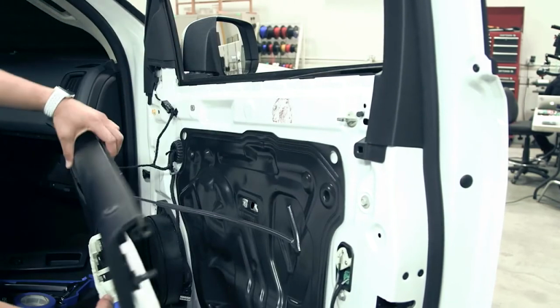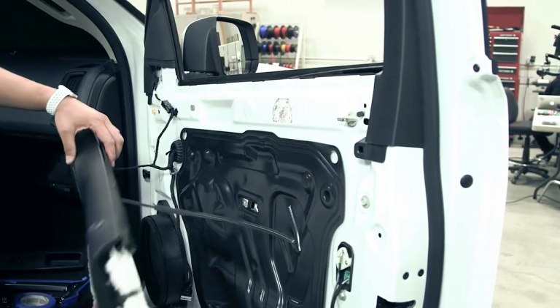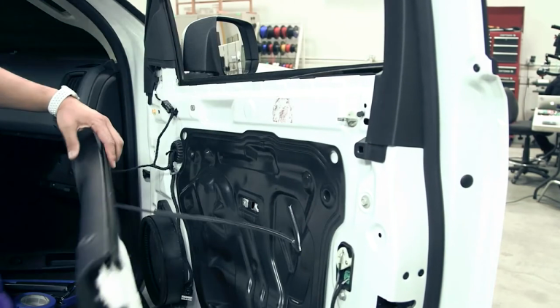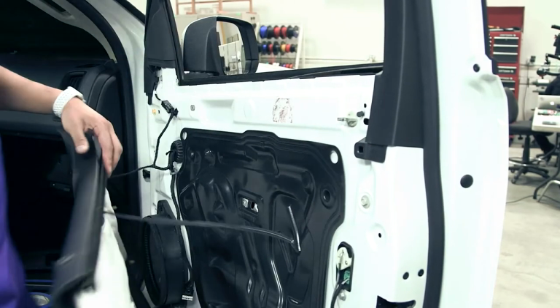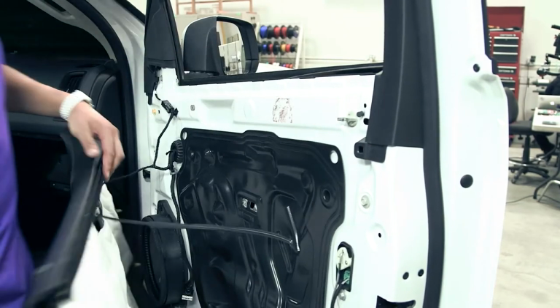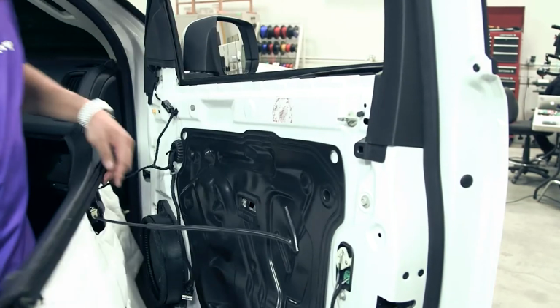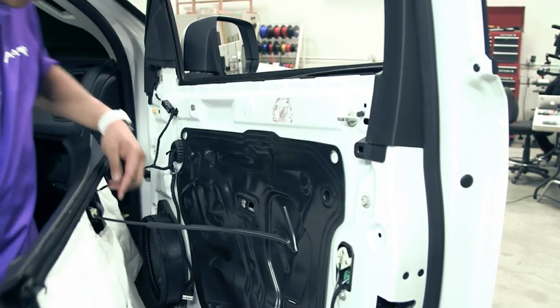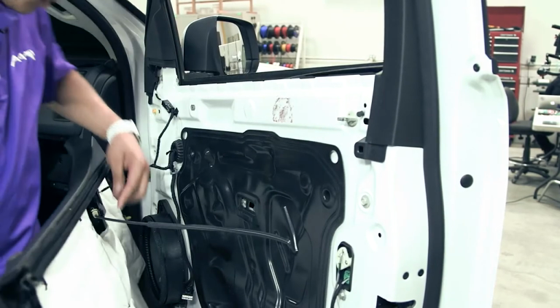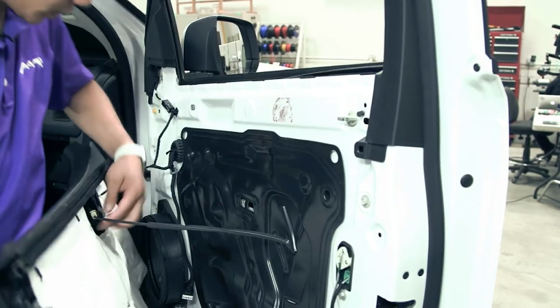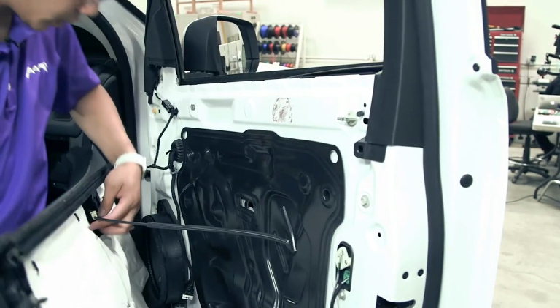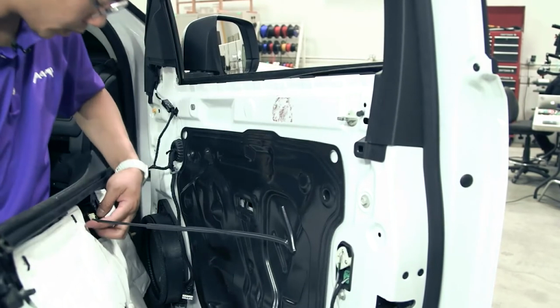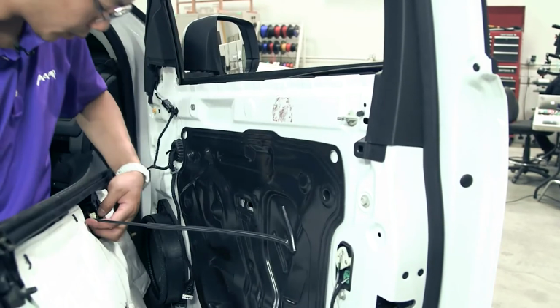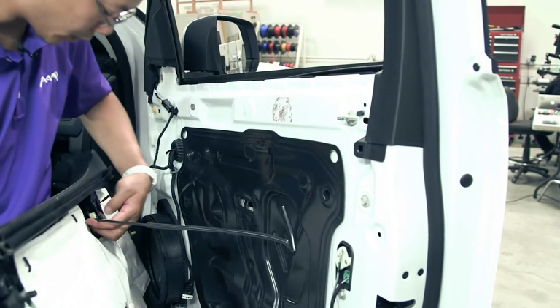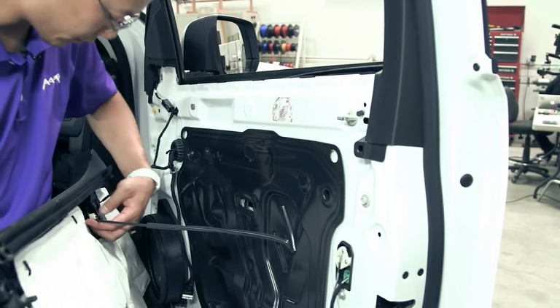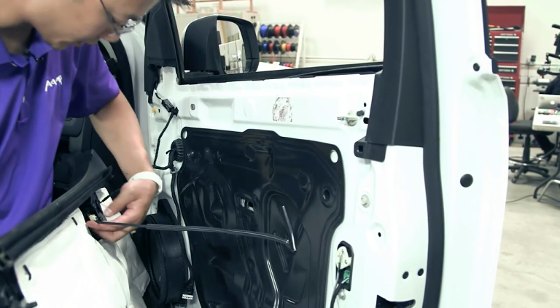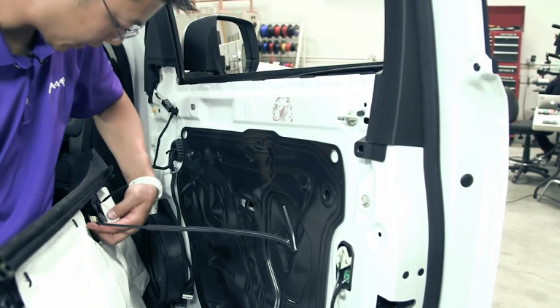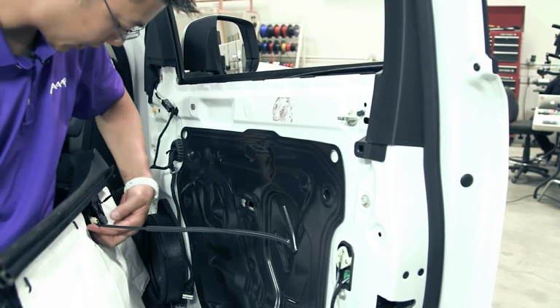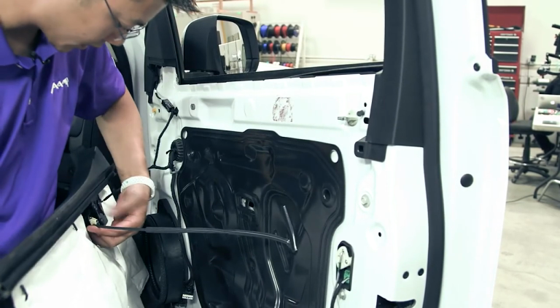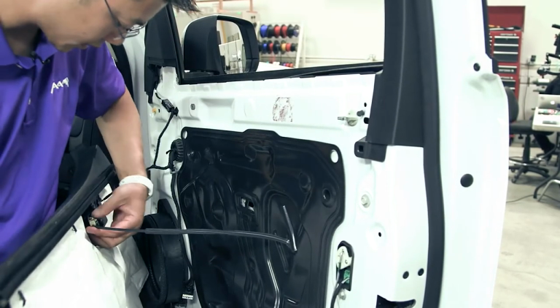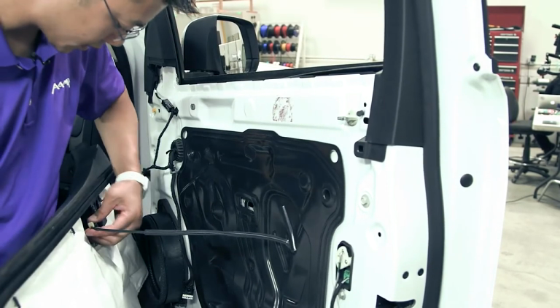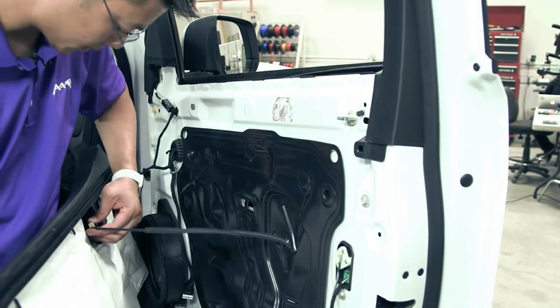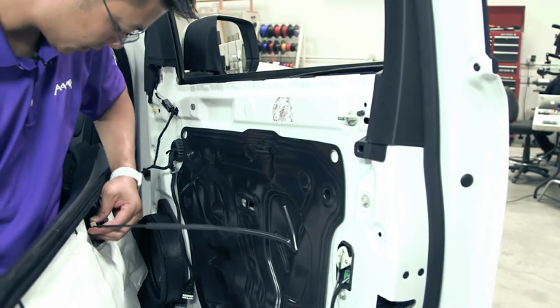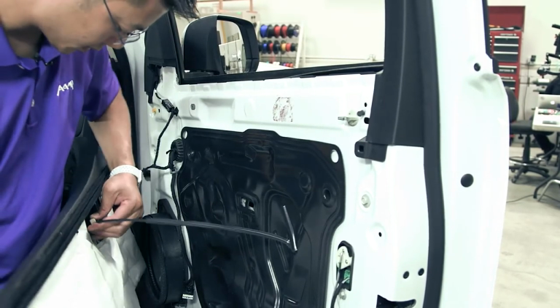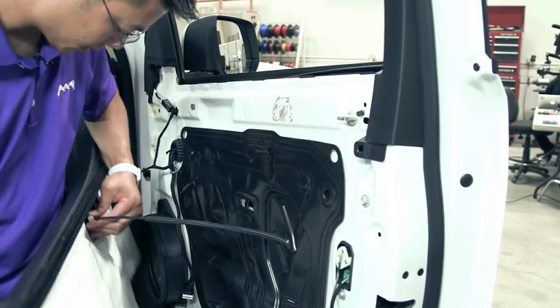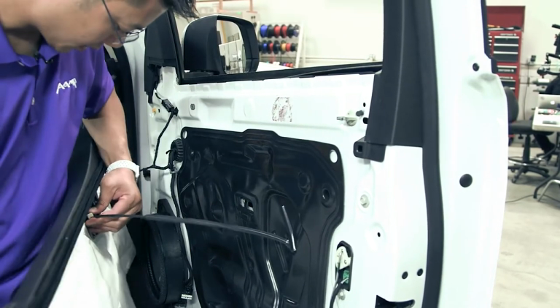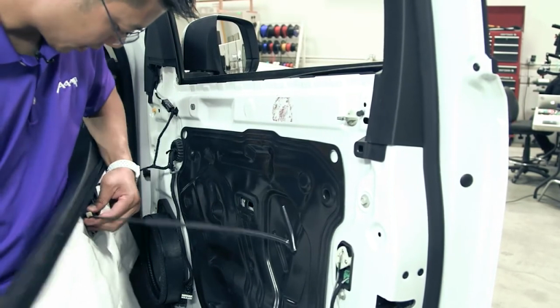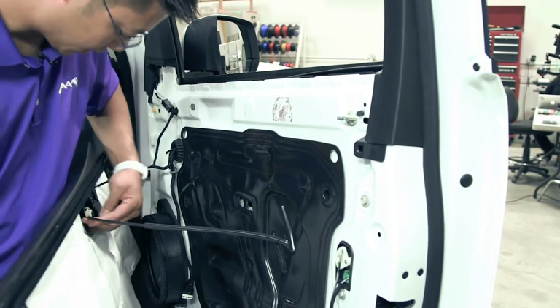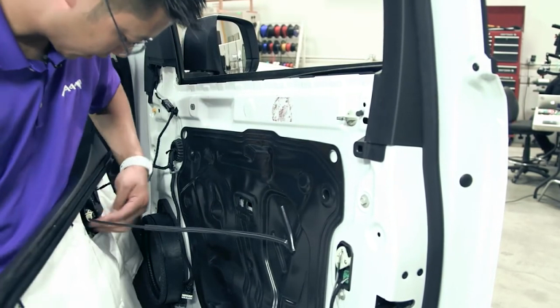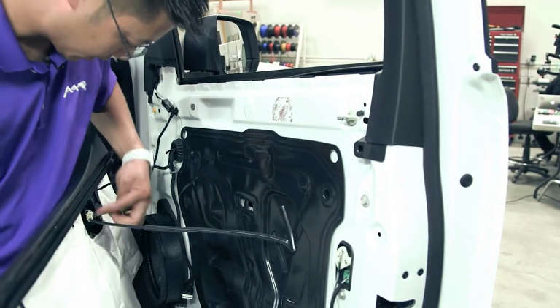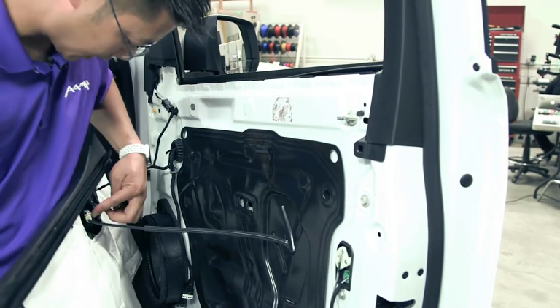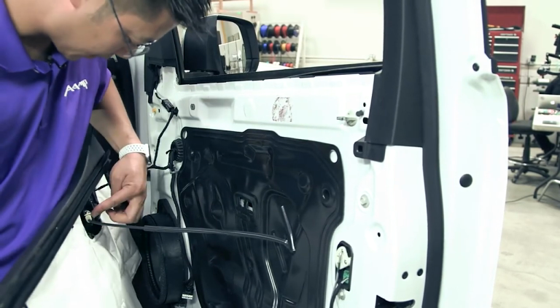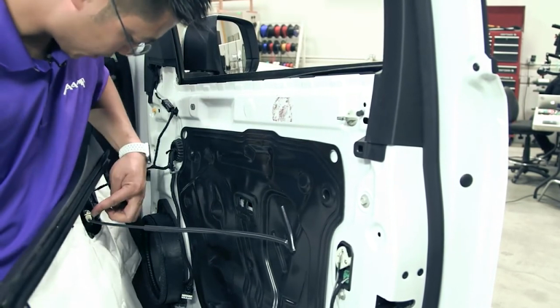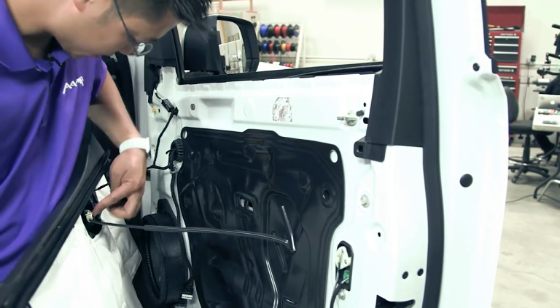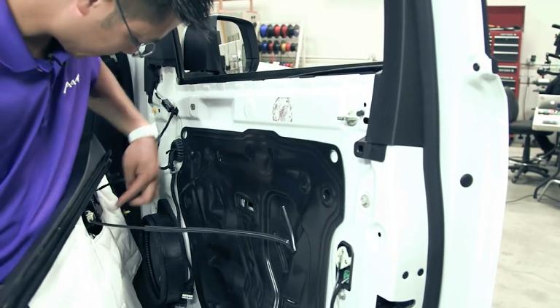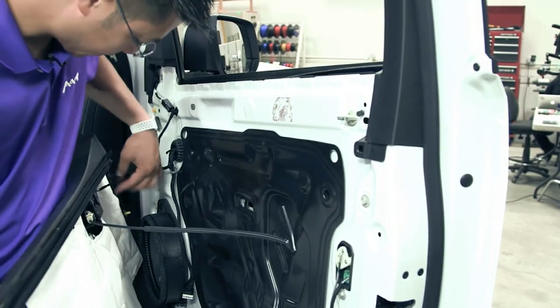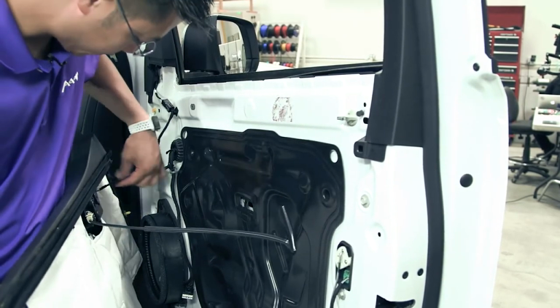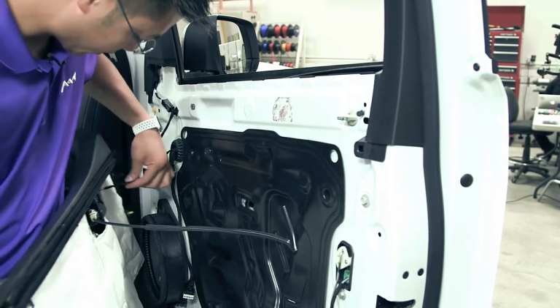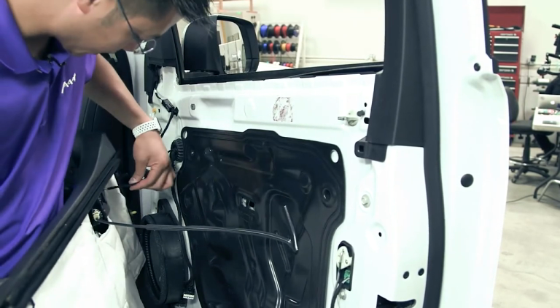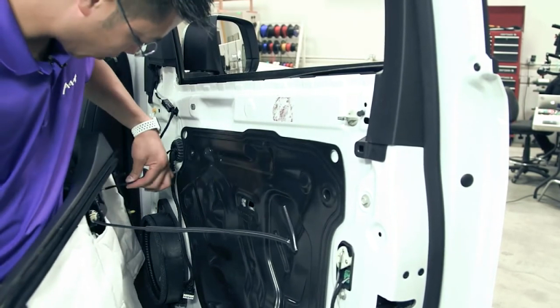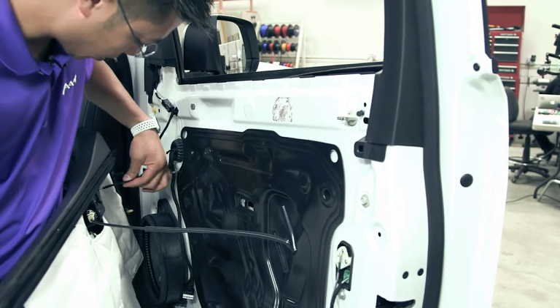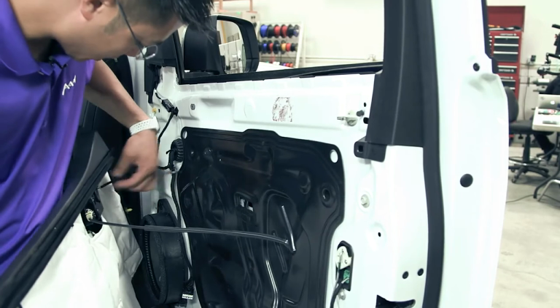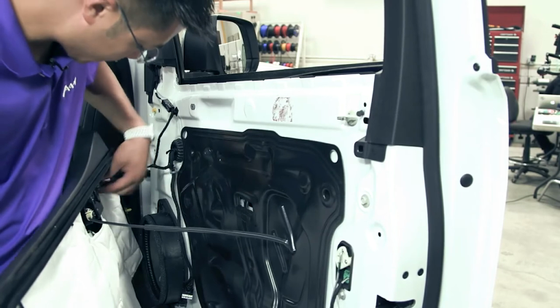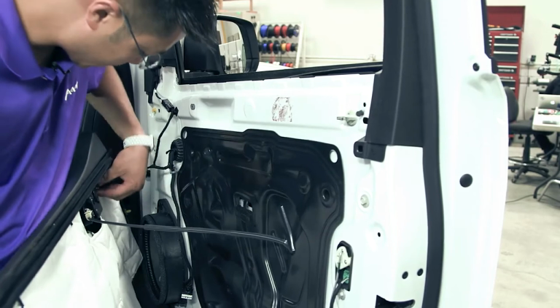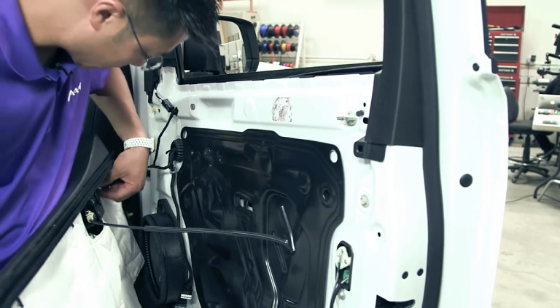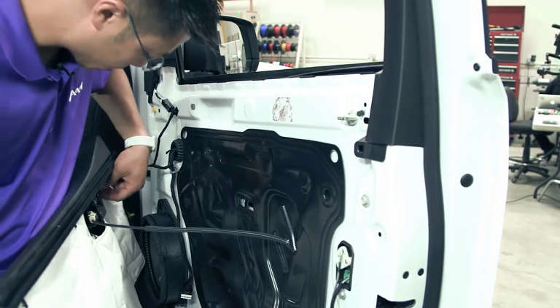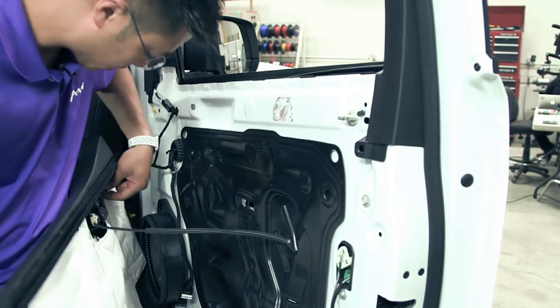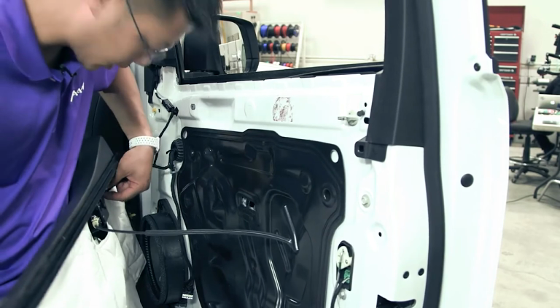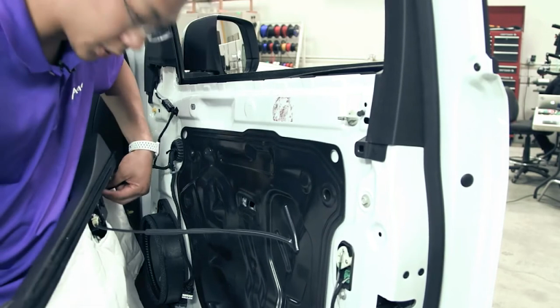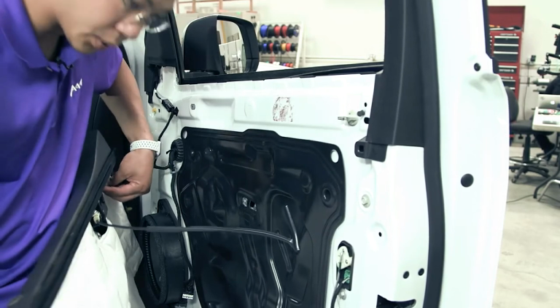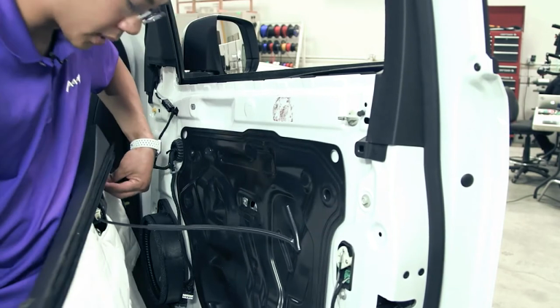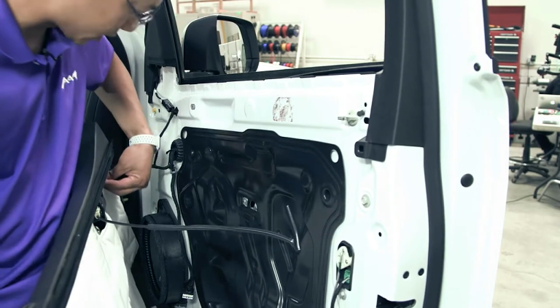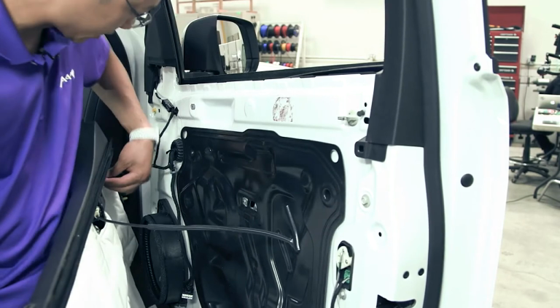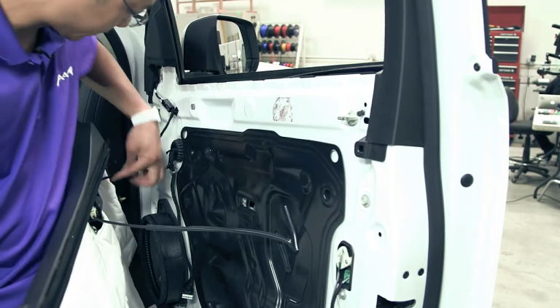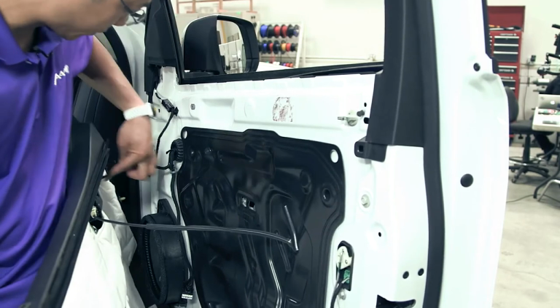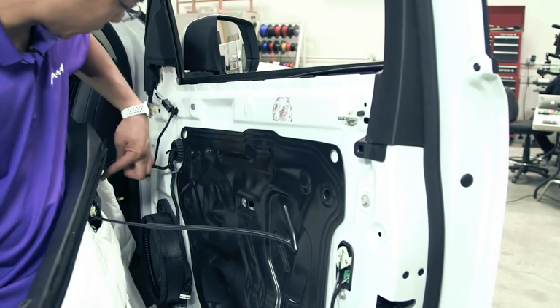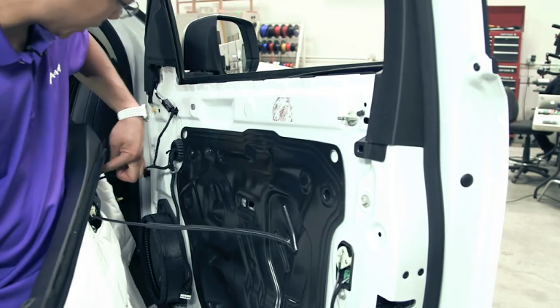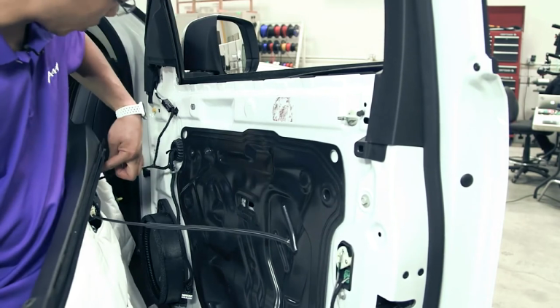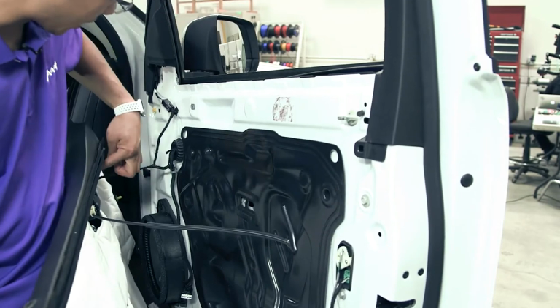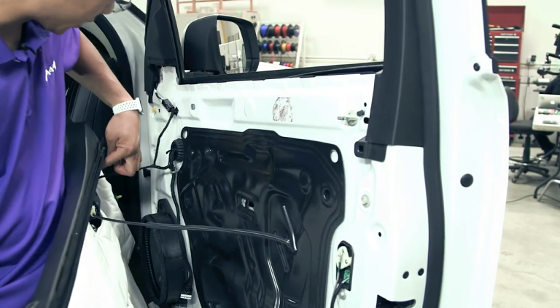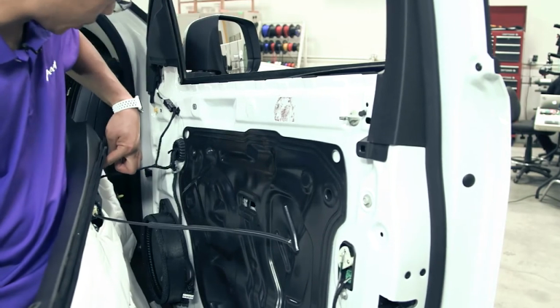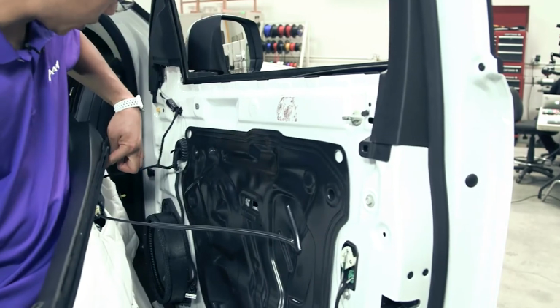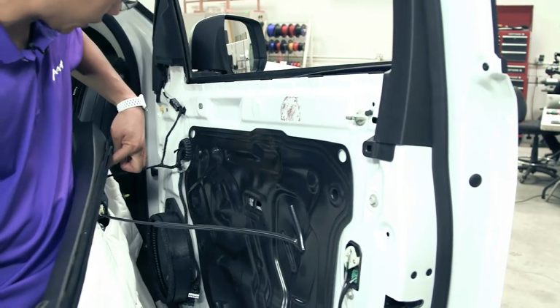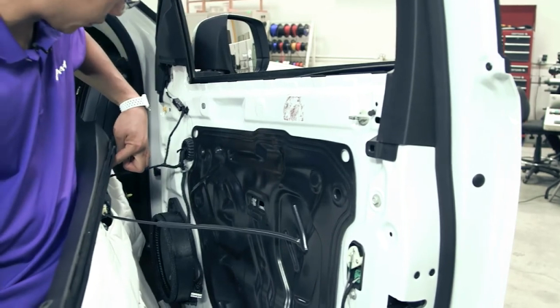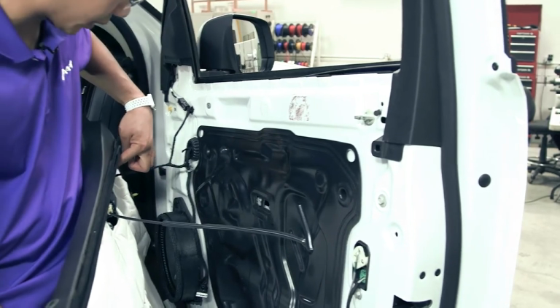From here, we will remove the cables for the door lock and also the electronics for the door lock switch in the front.